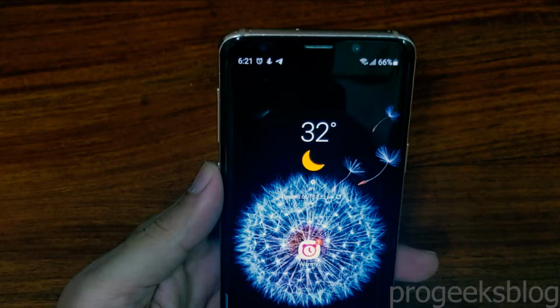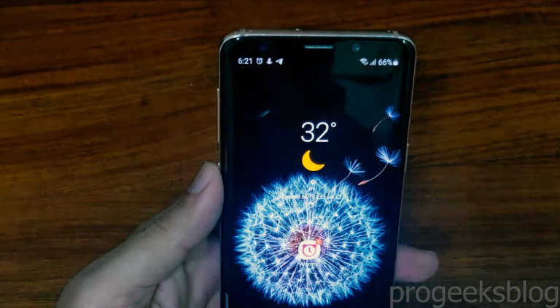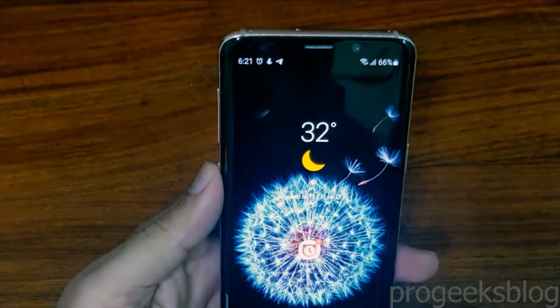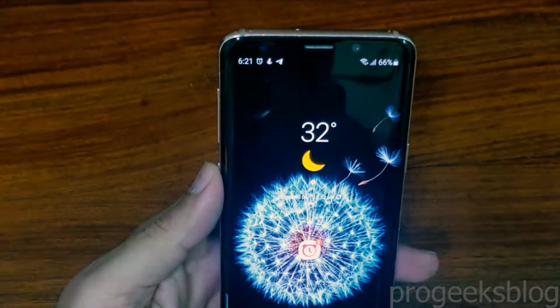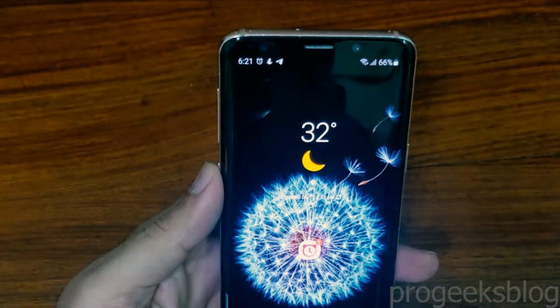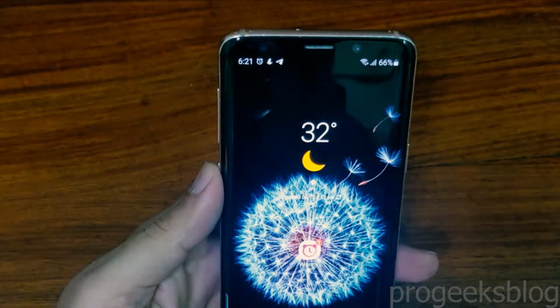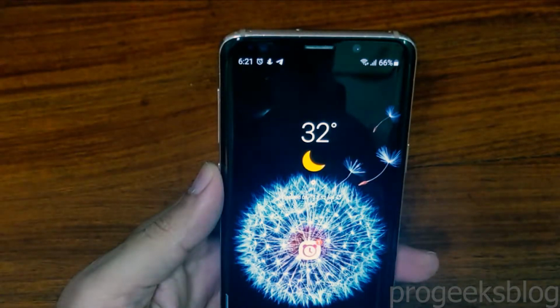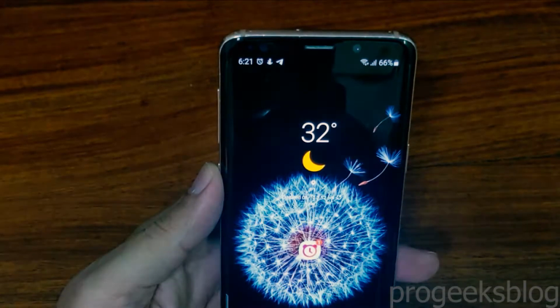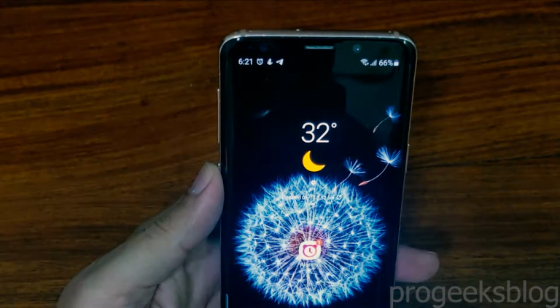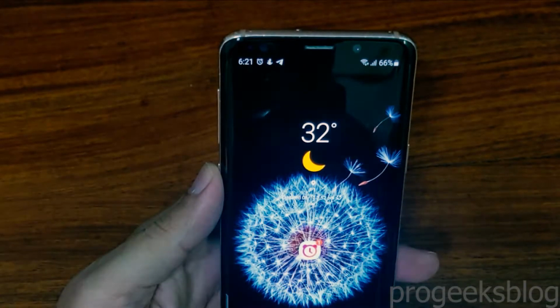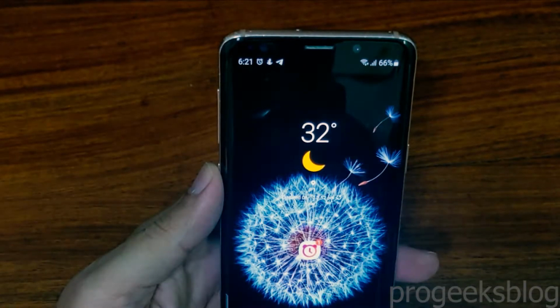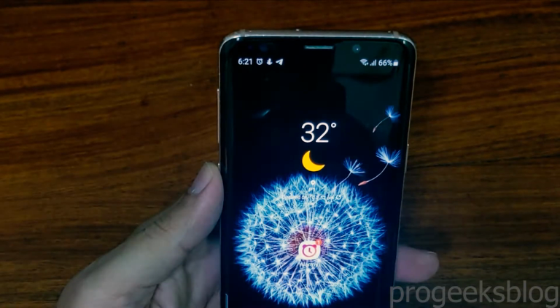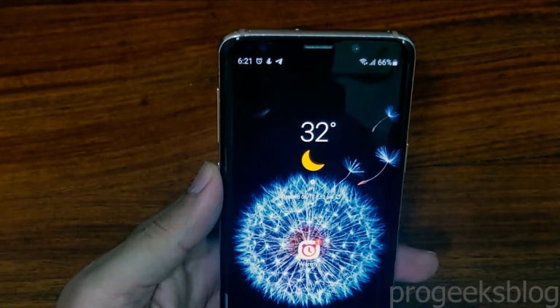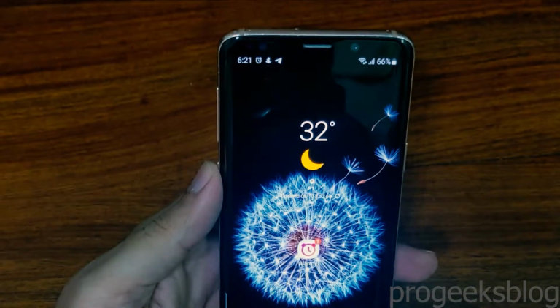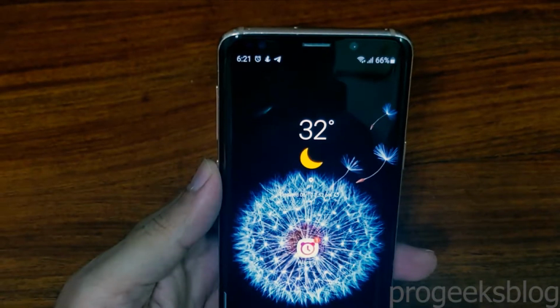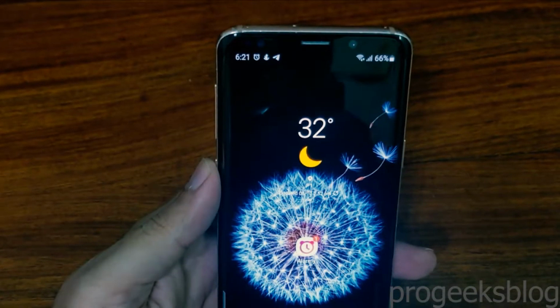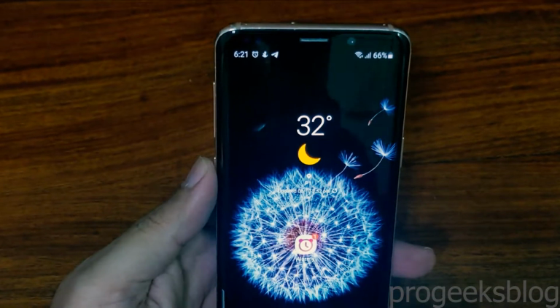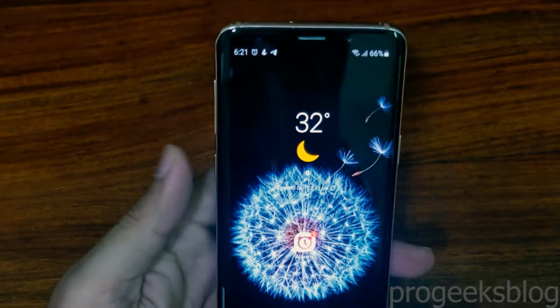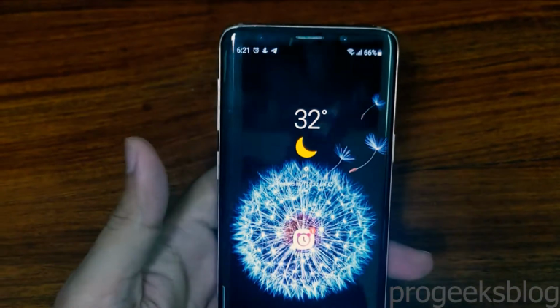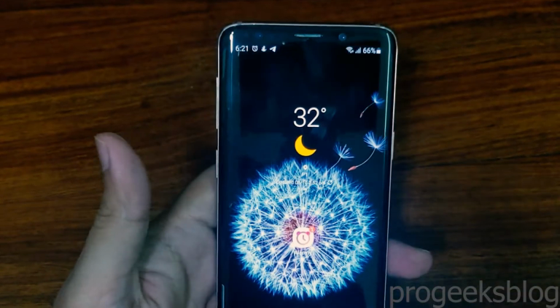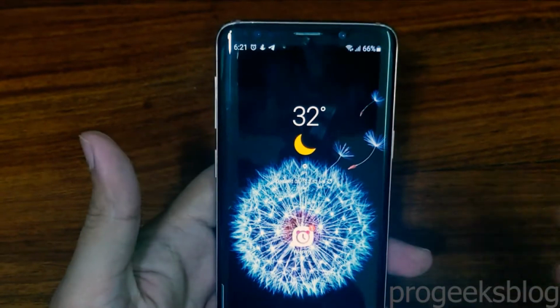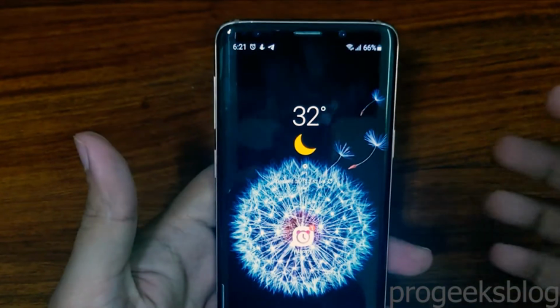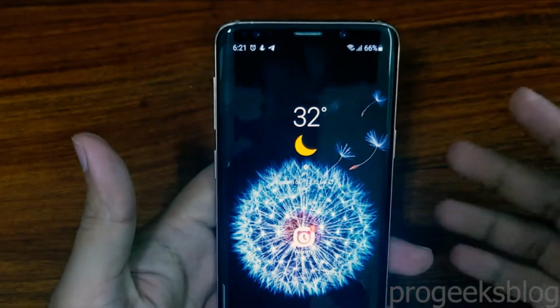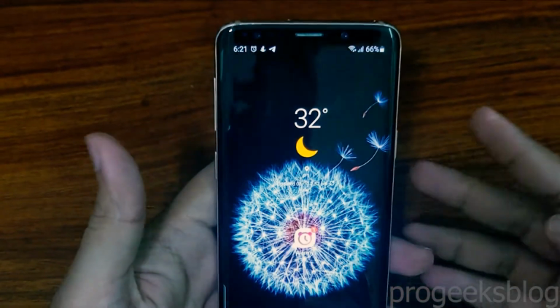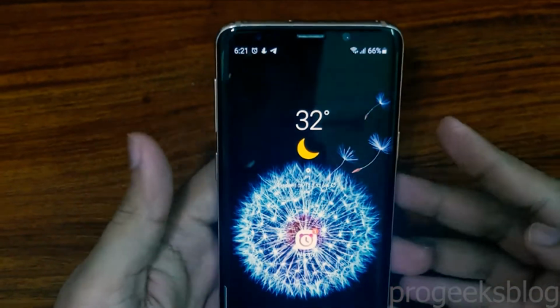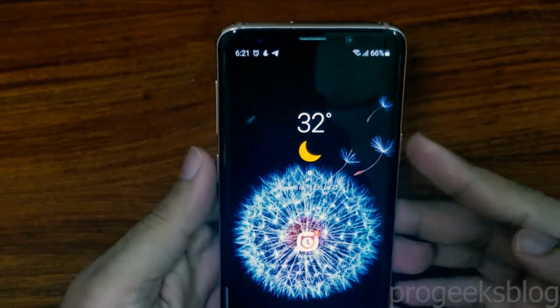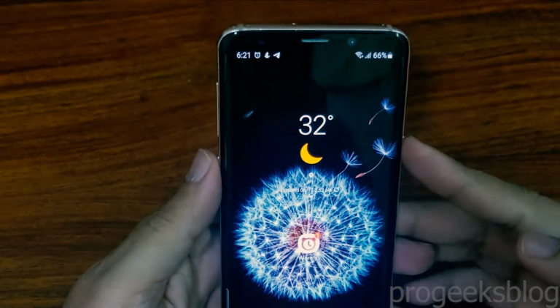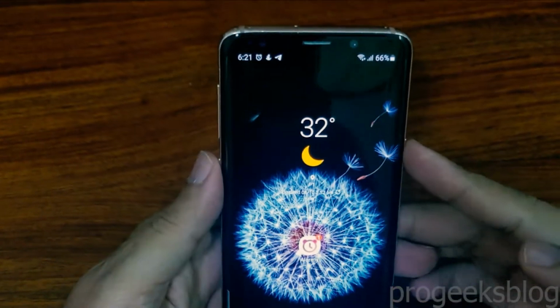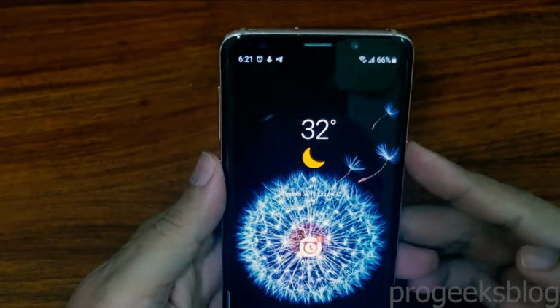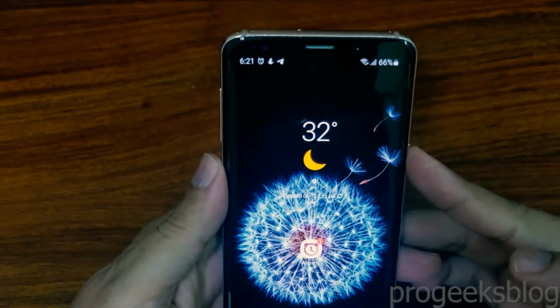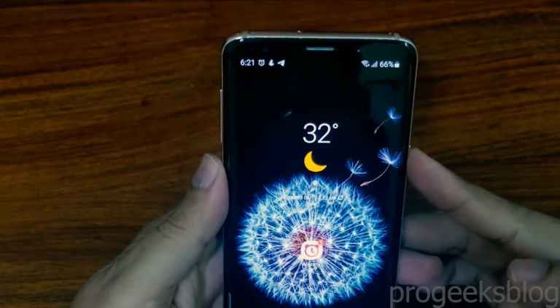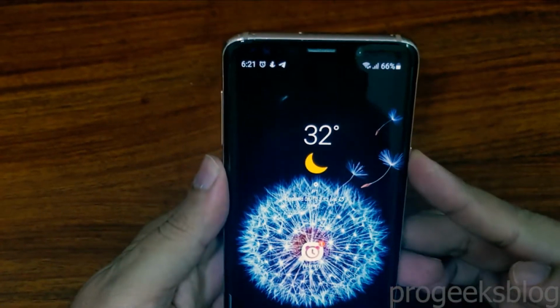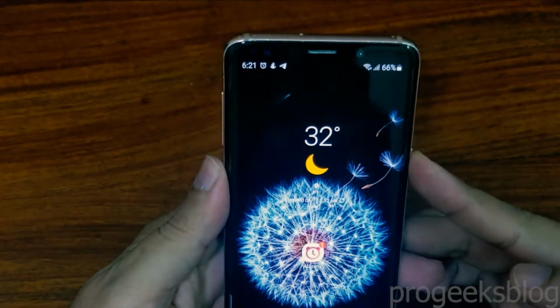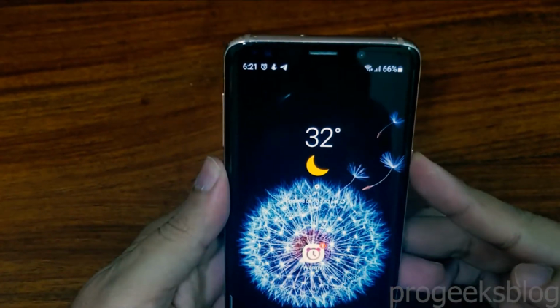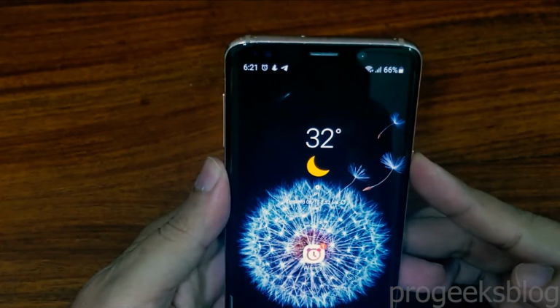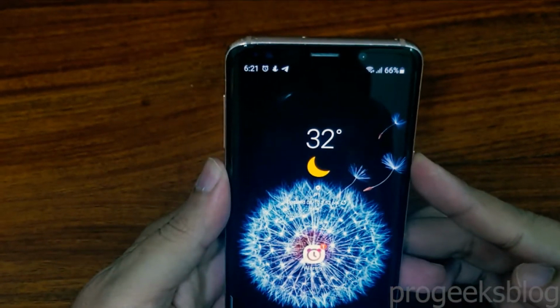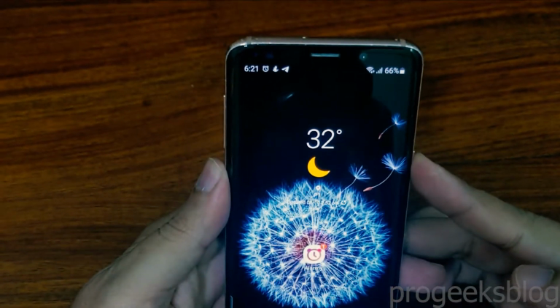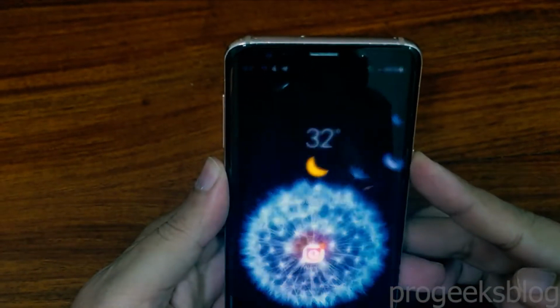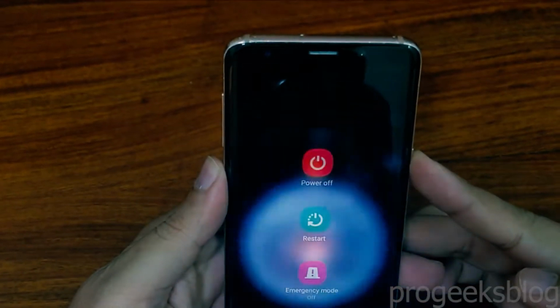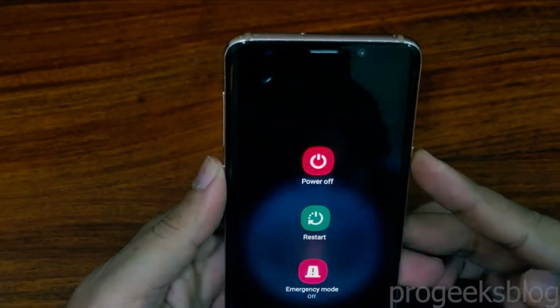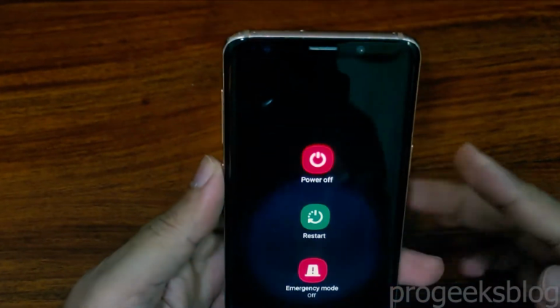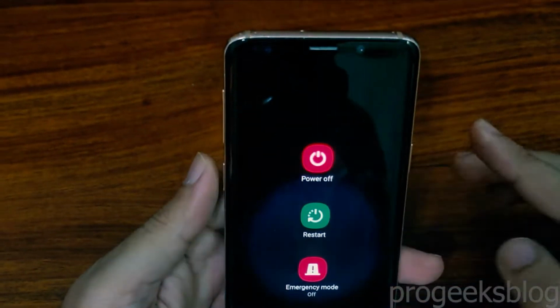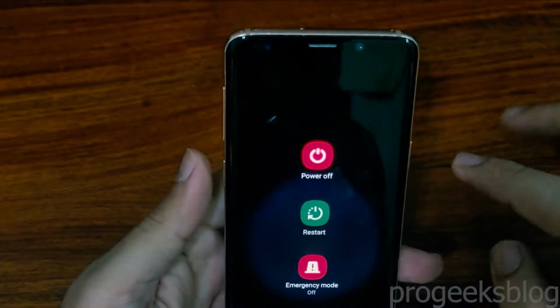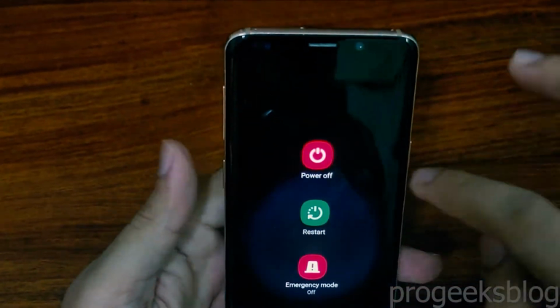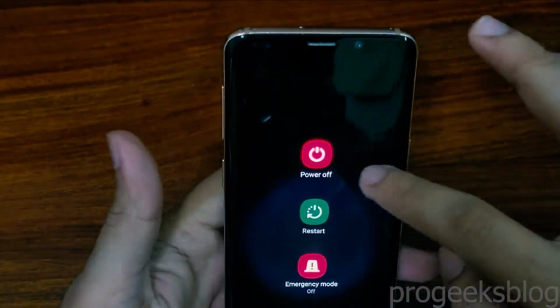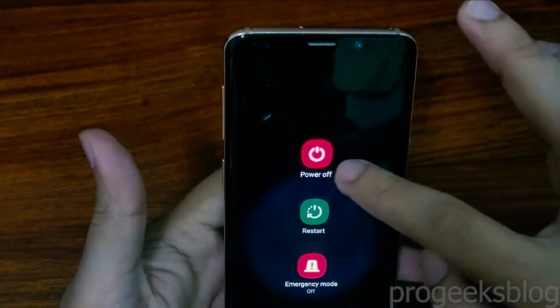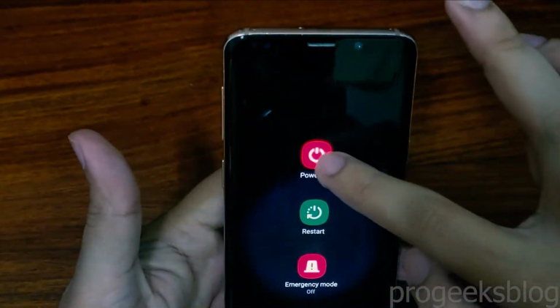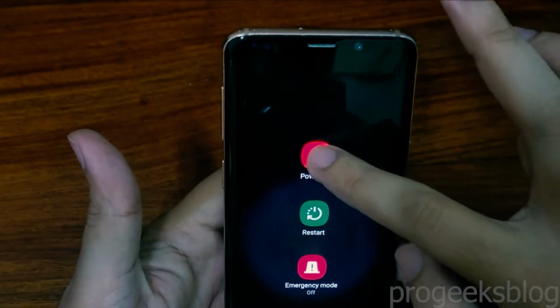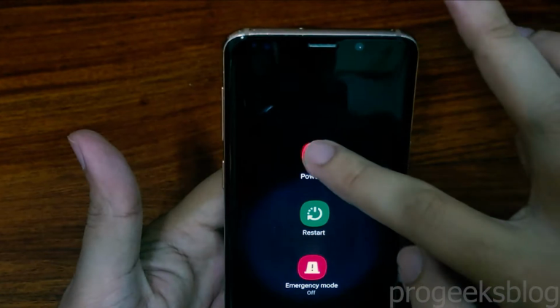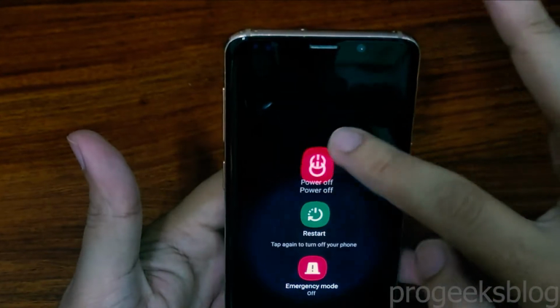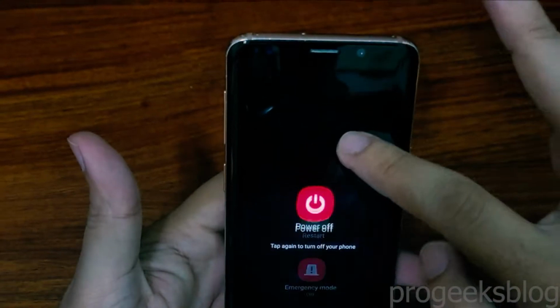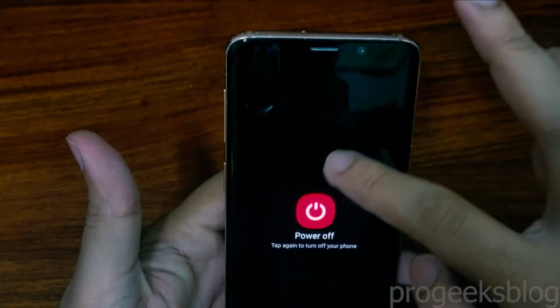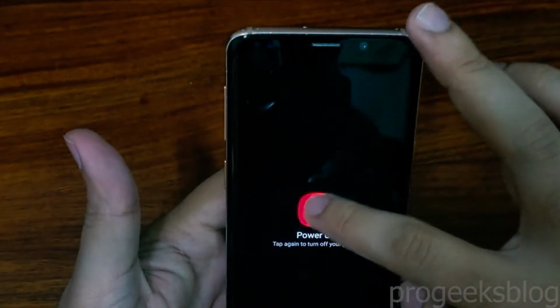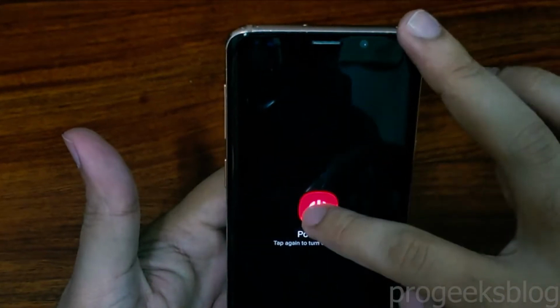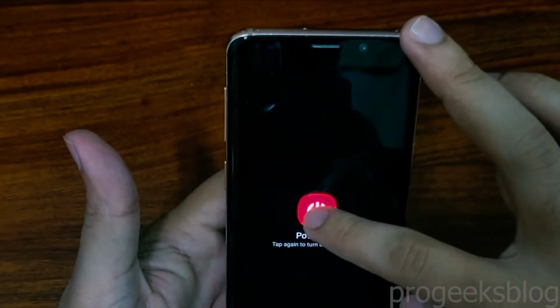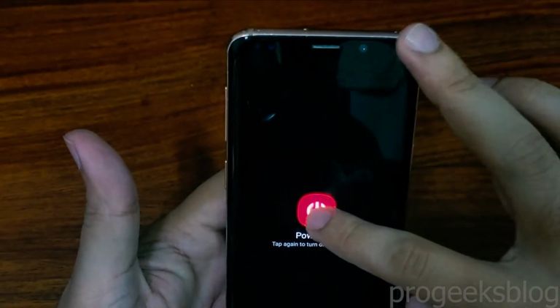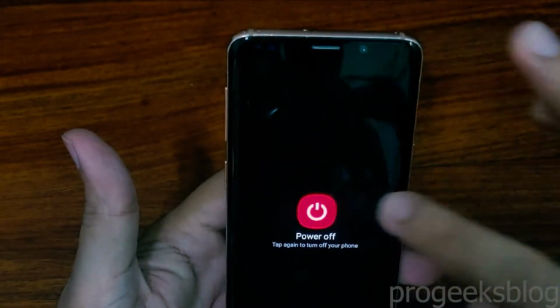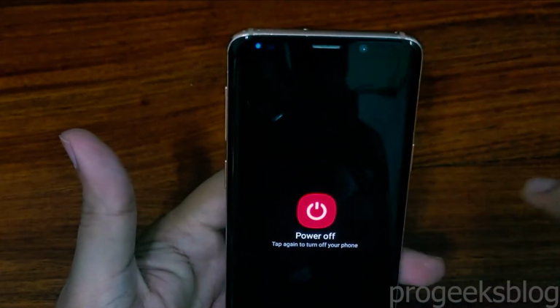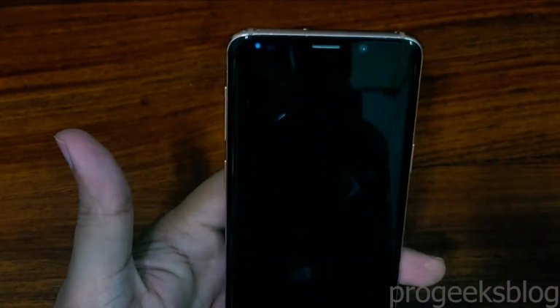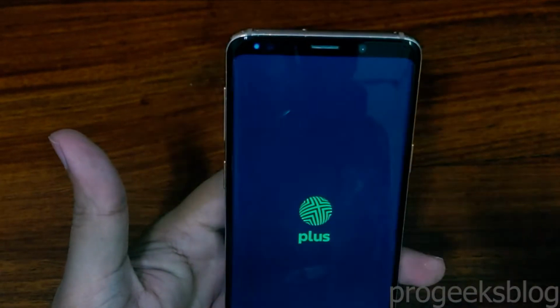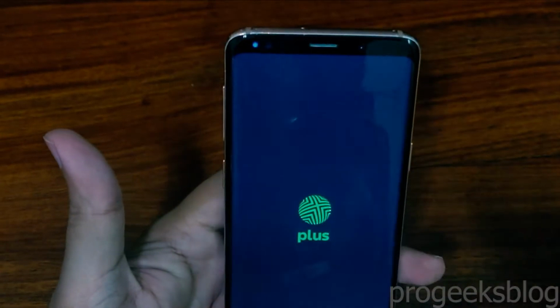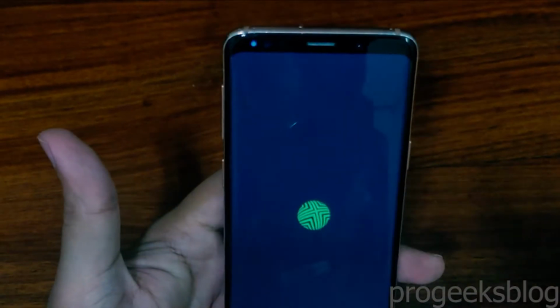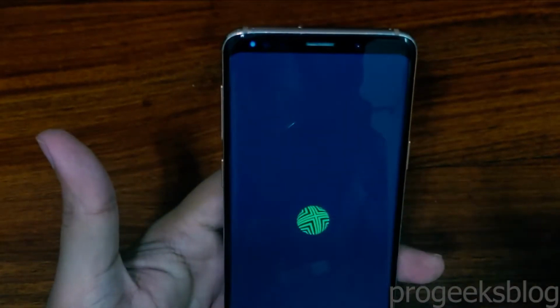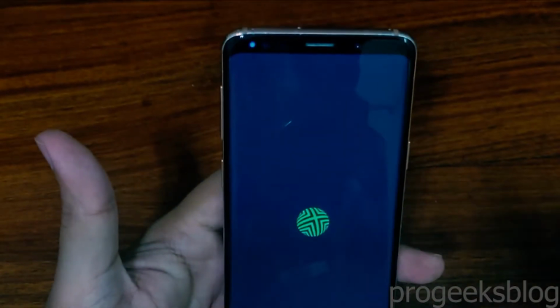Hi everyone, Imran here with another quick tutorial on how to boot the Galaxy H9 into recovery mode.